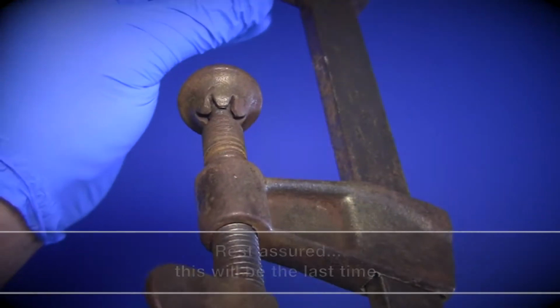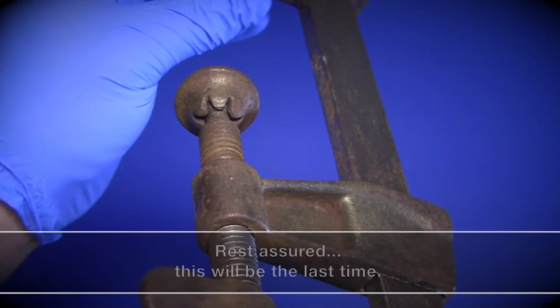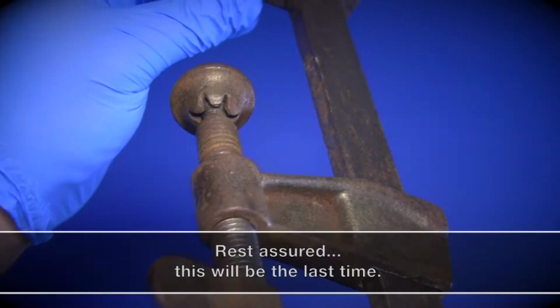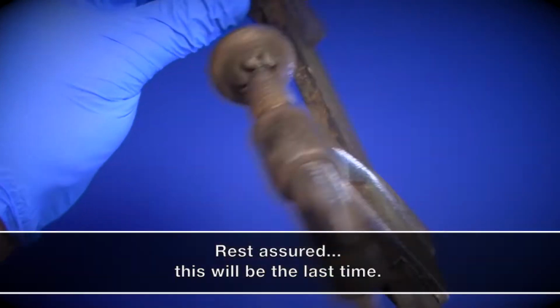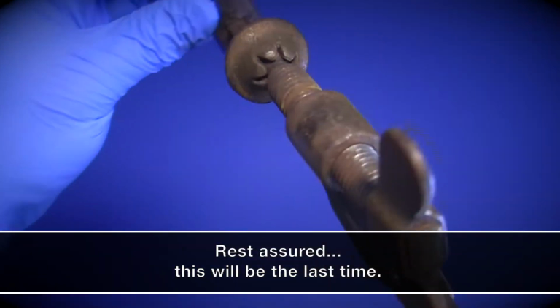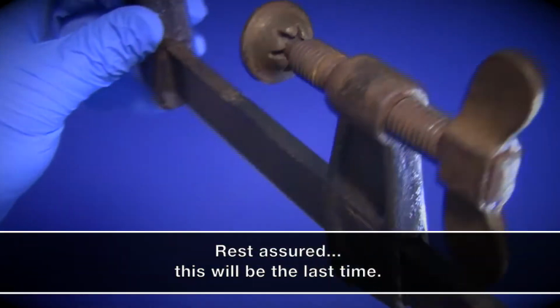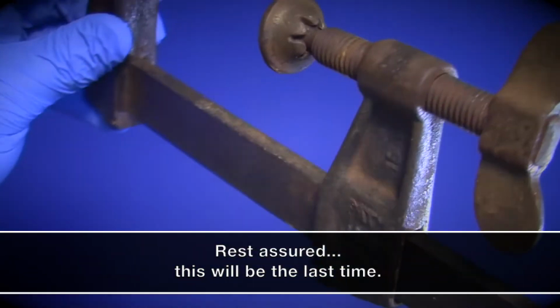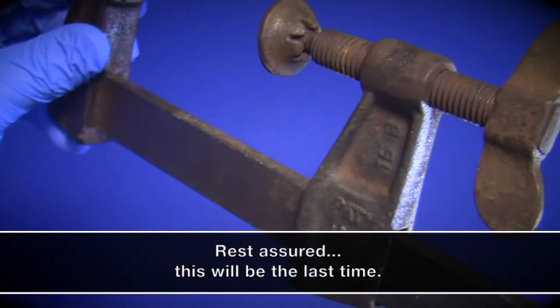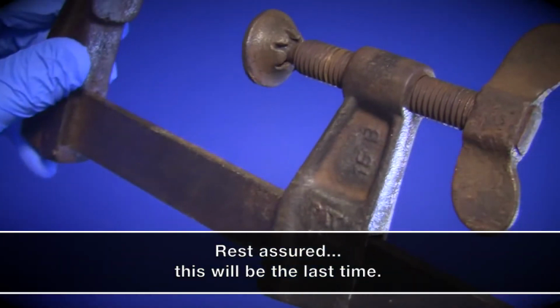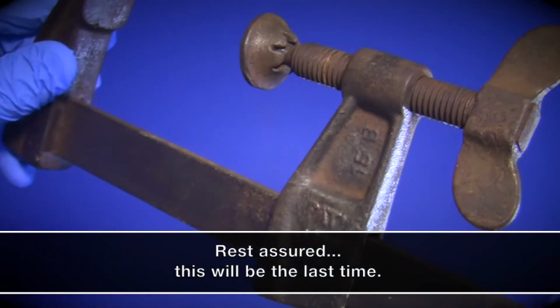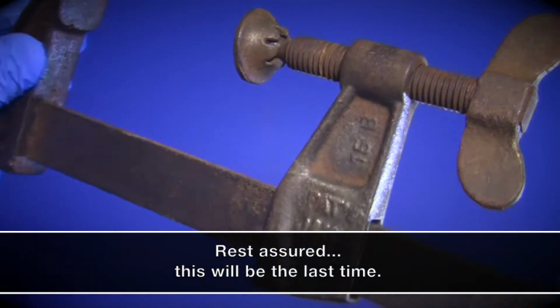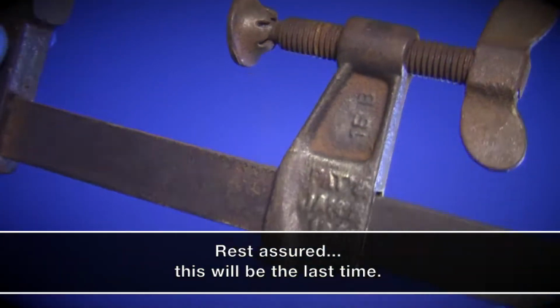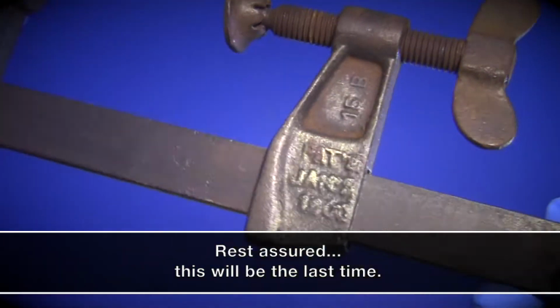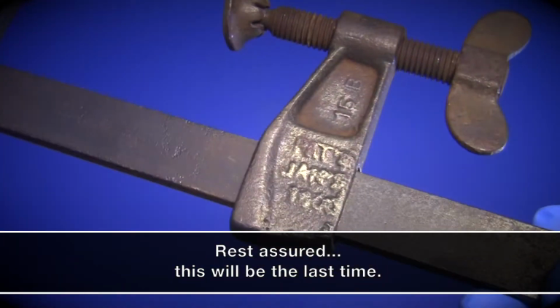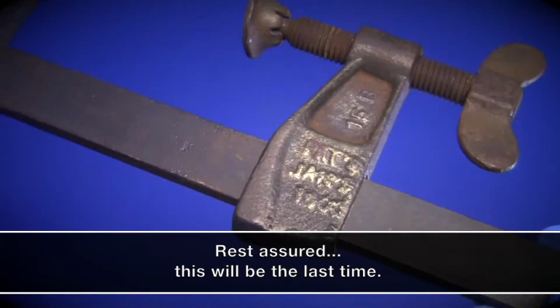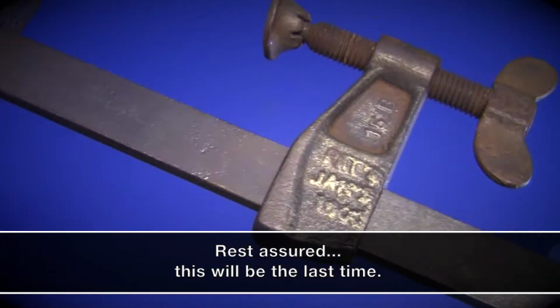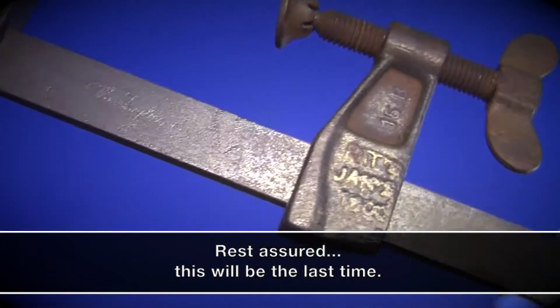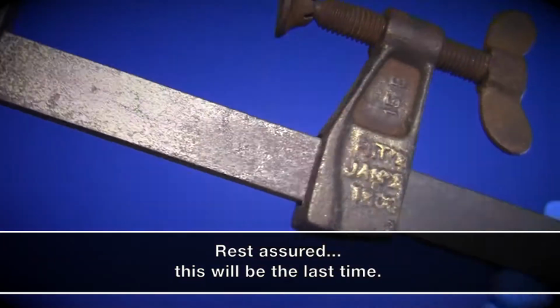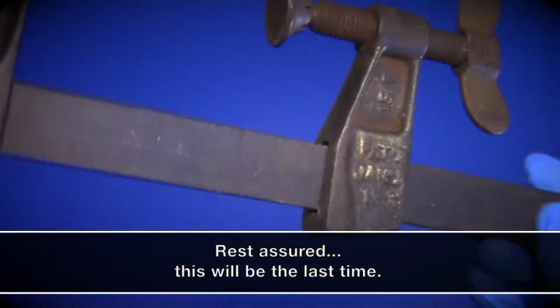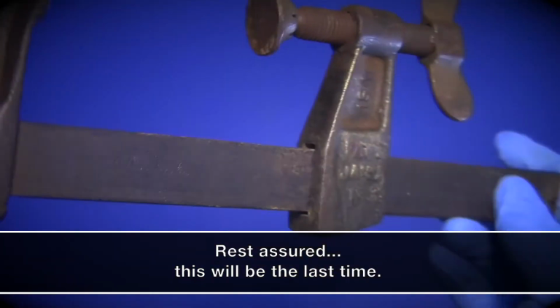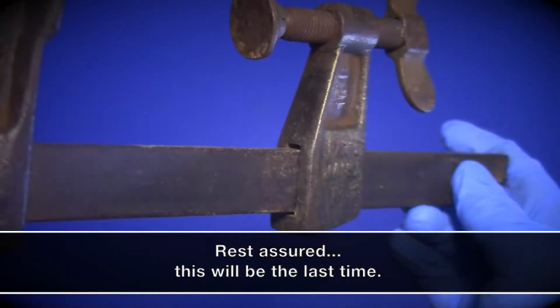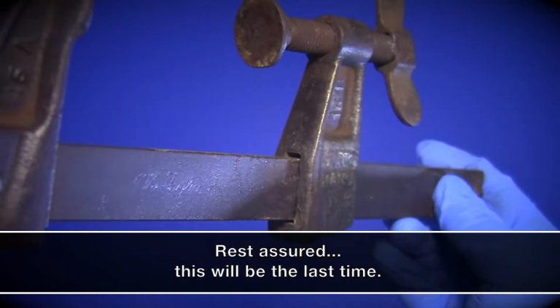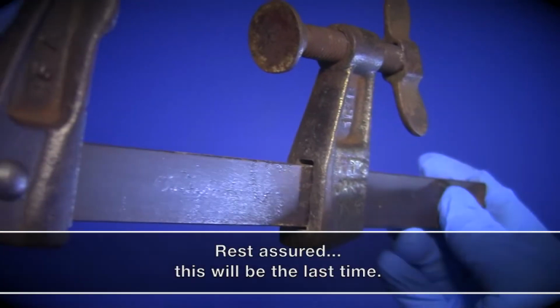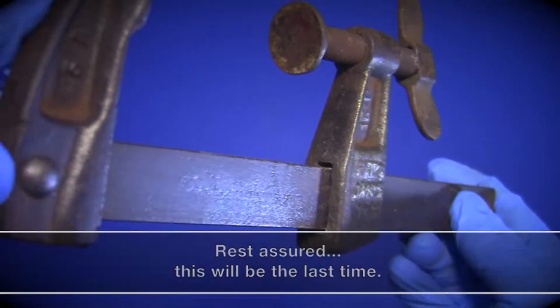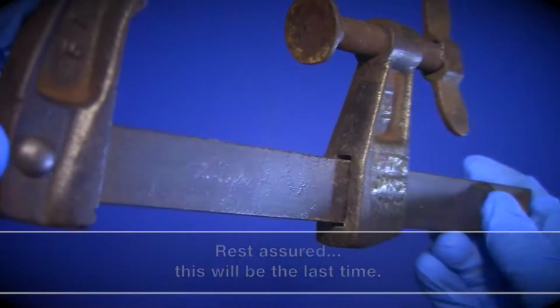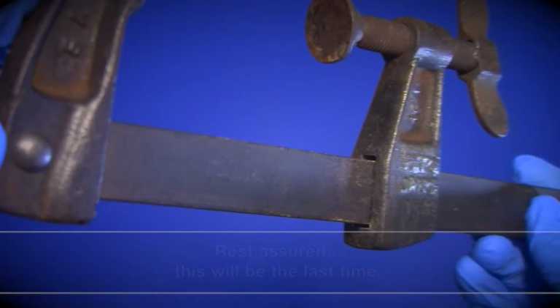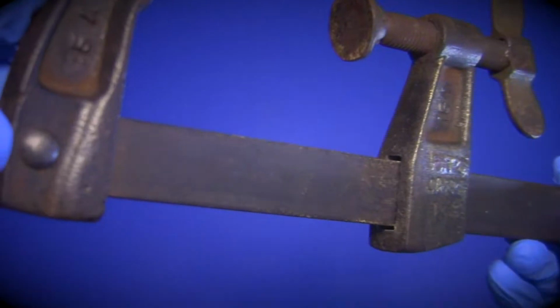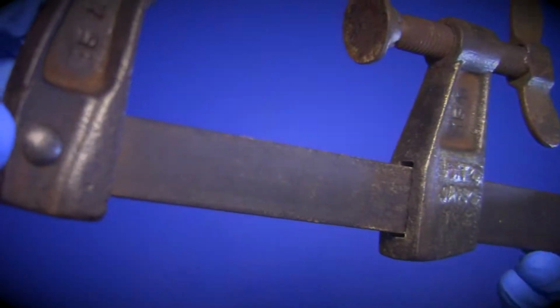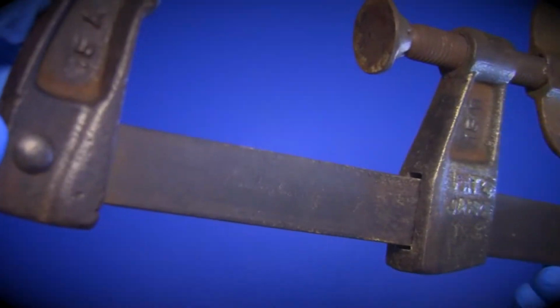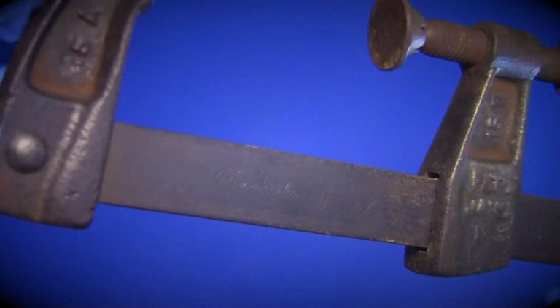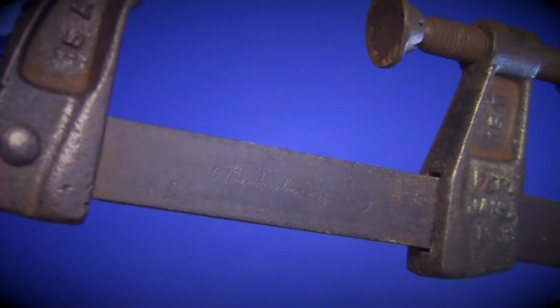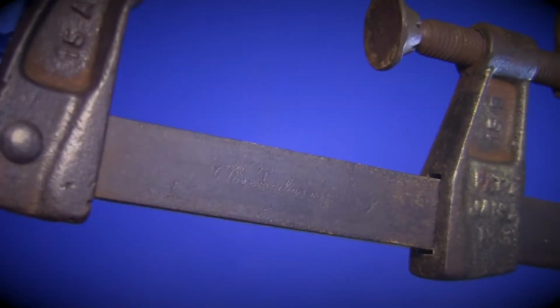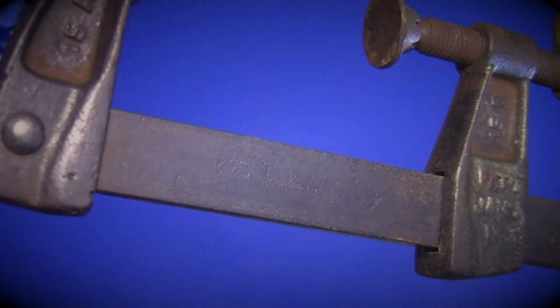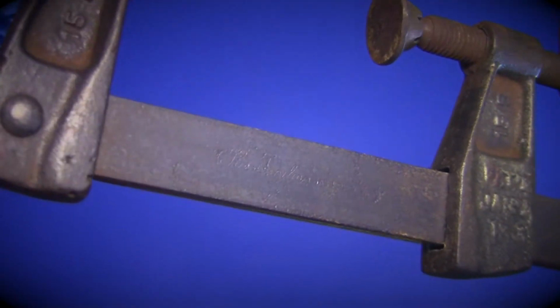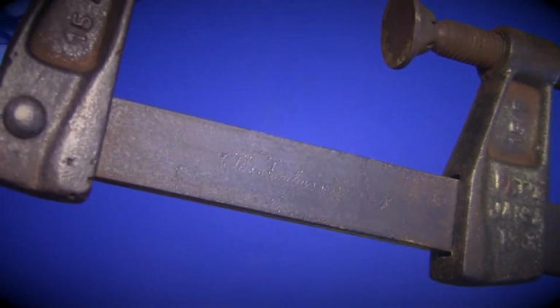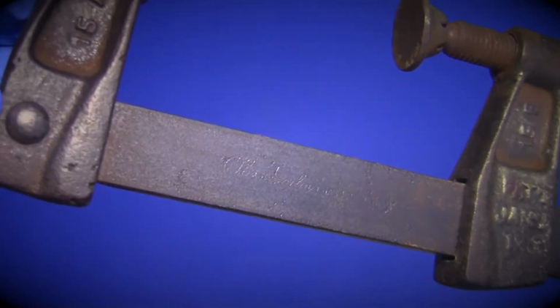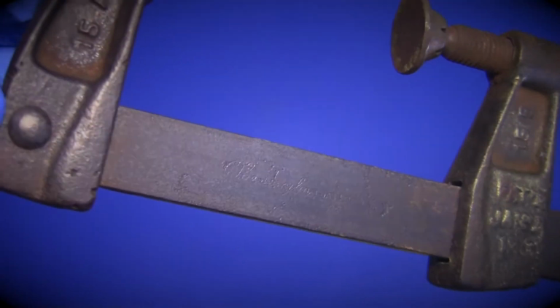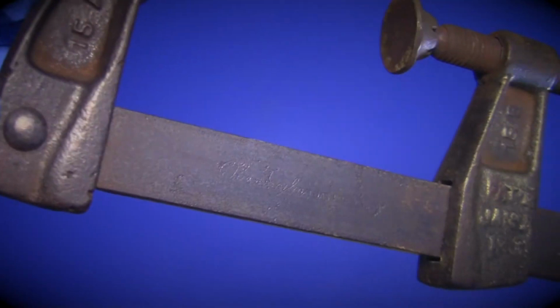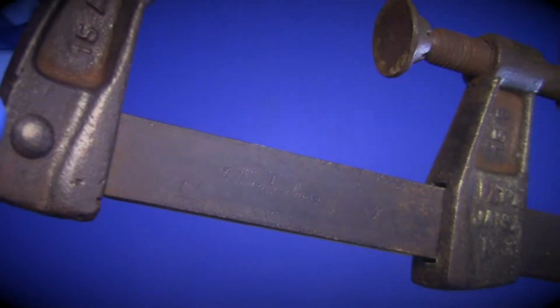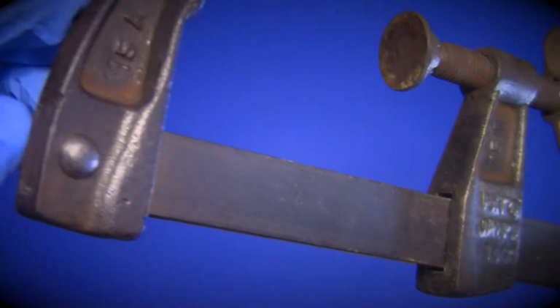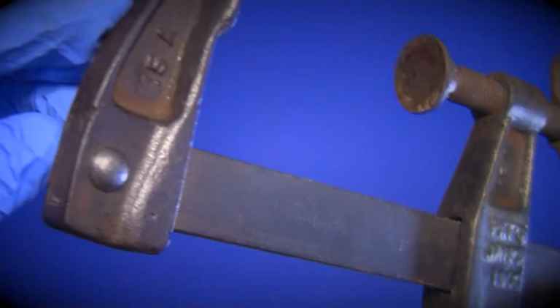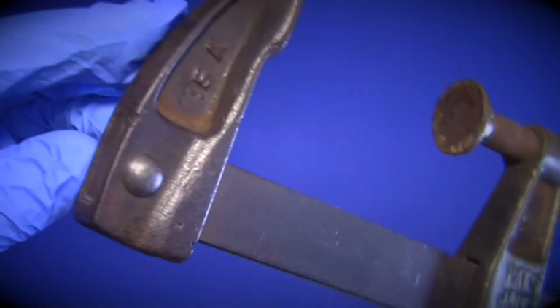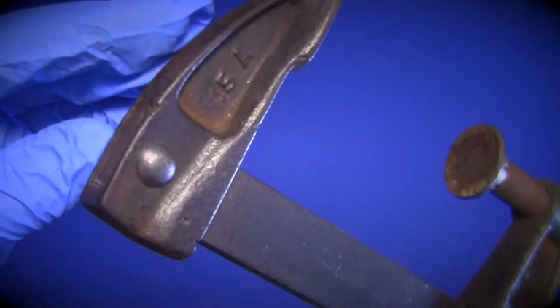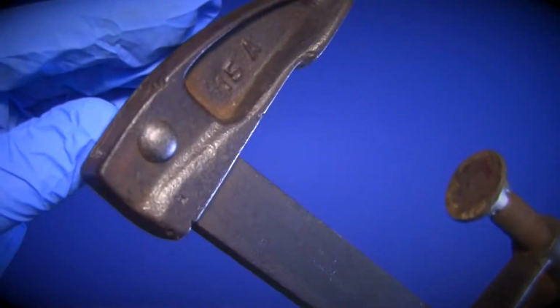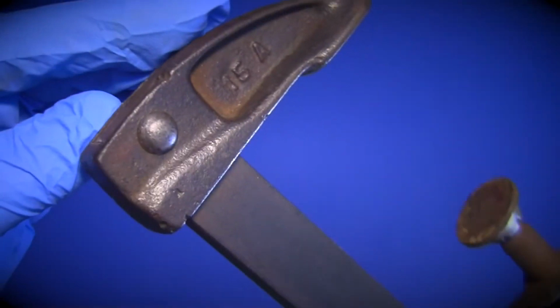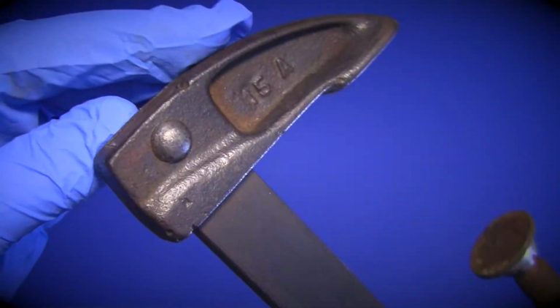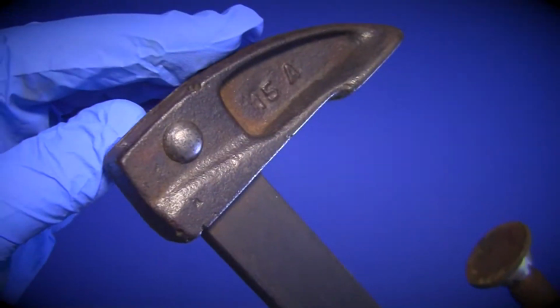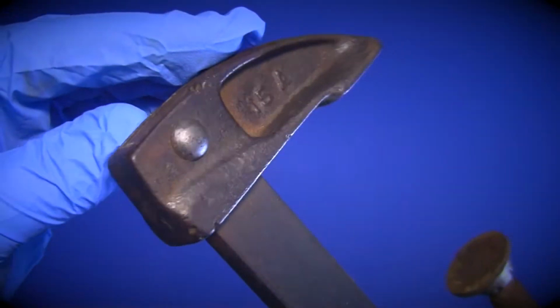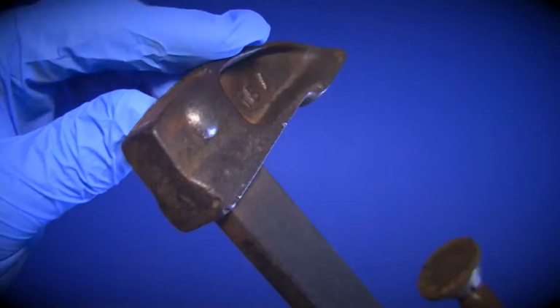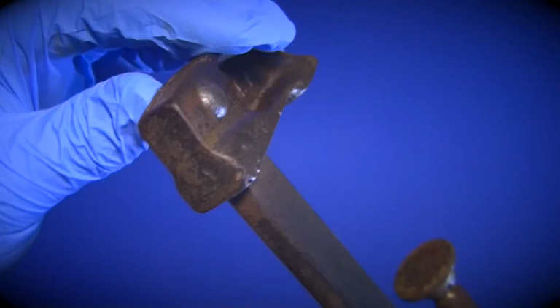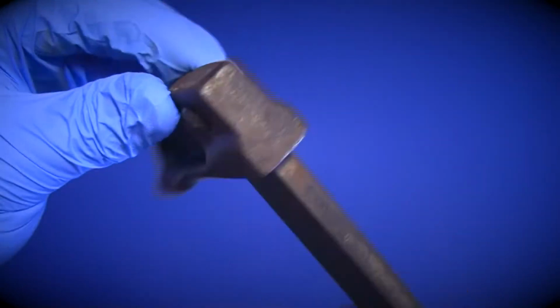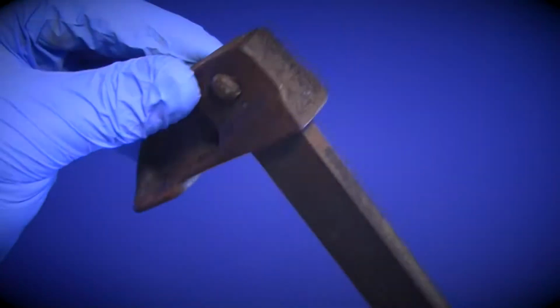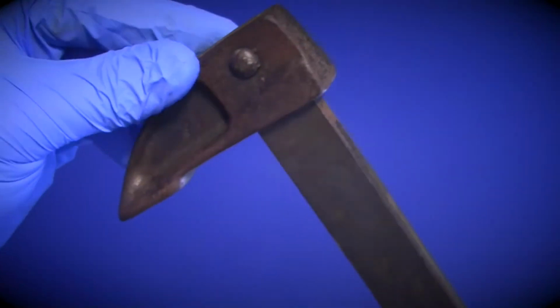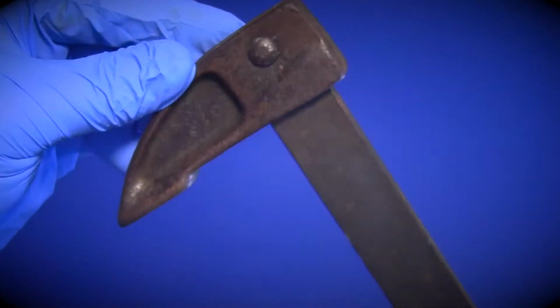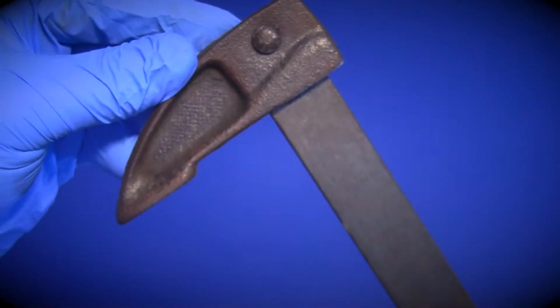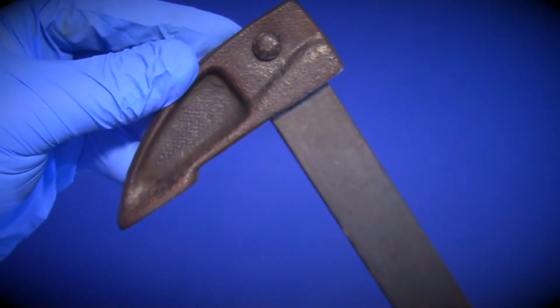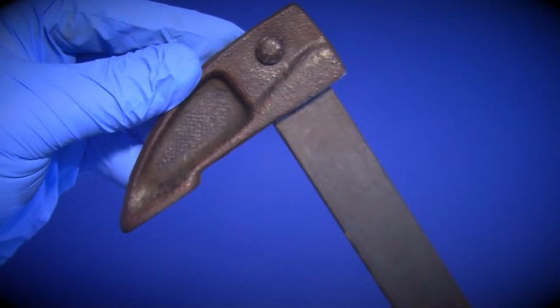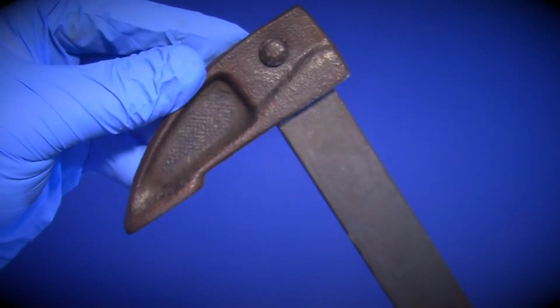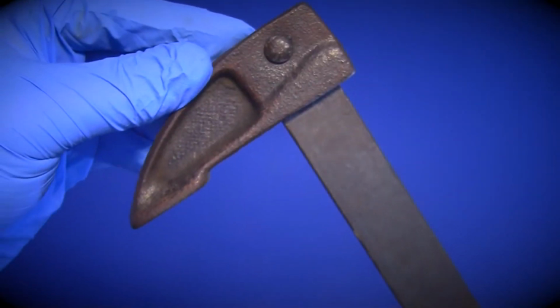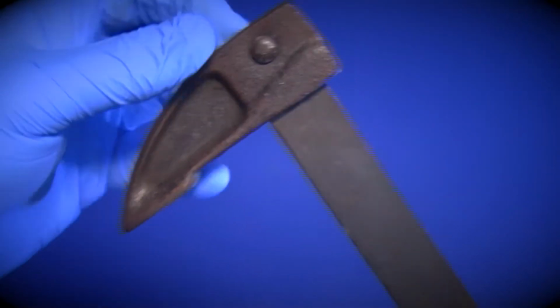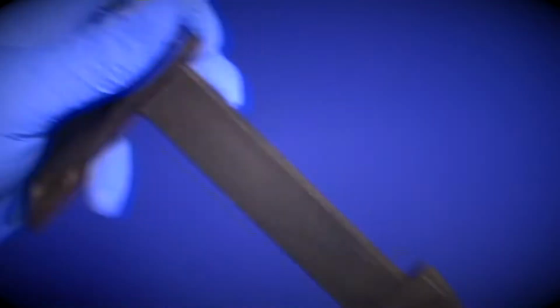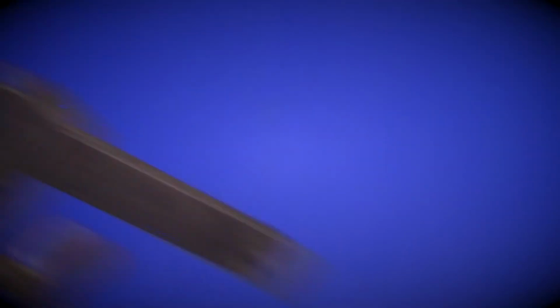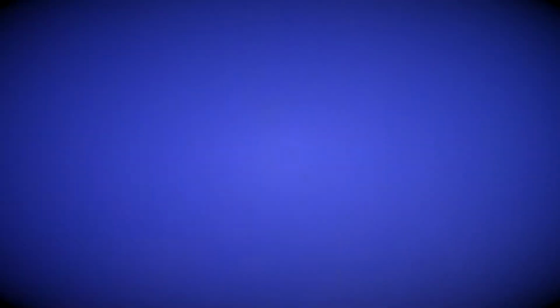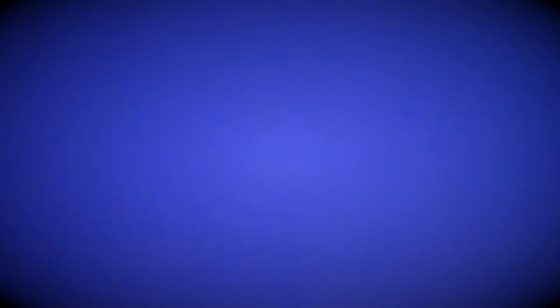One thing is for certain though — if I don't show a restored clamp in this video, I may have a few disappointed viewers. So with that being said...